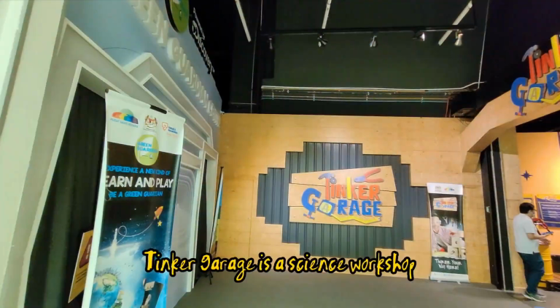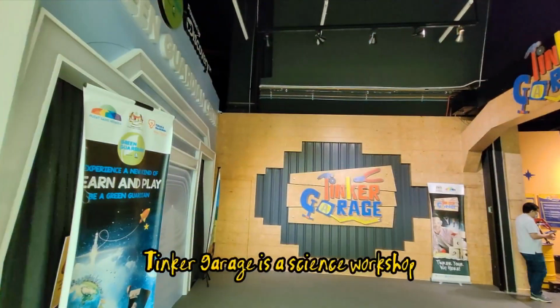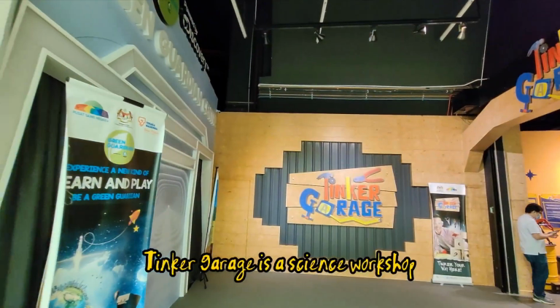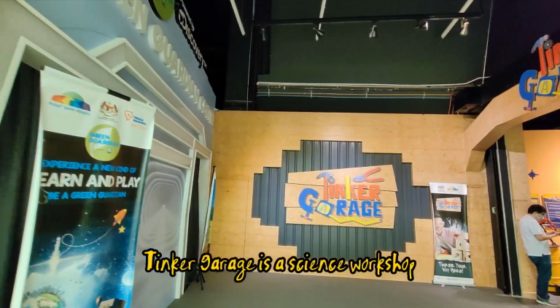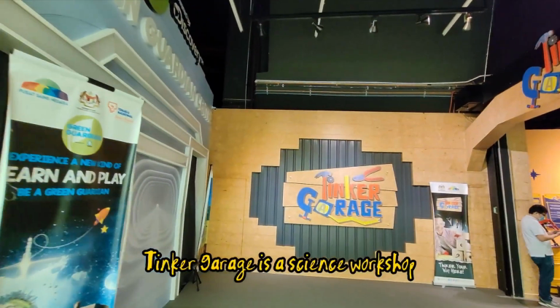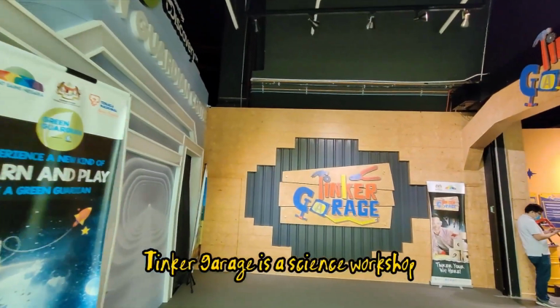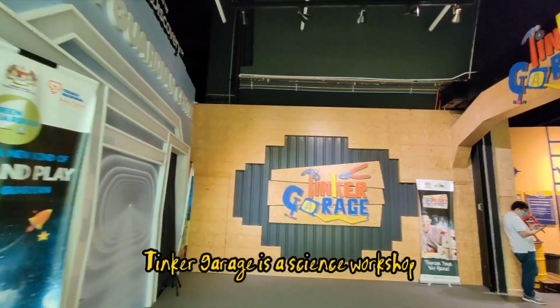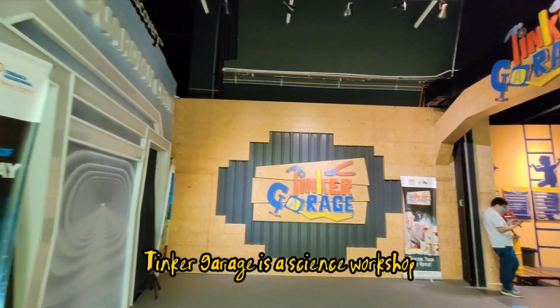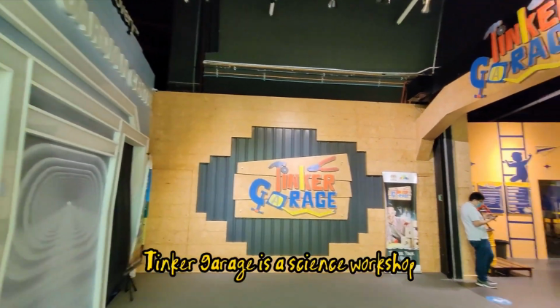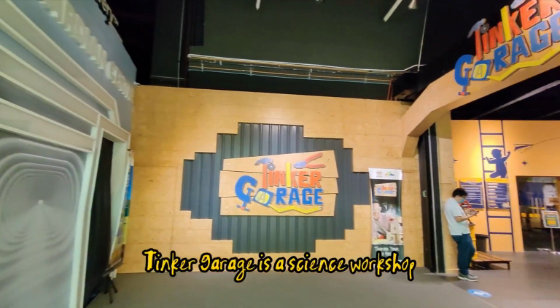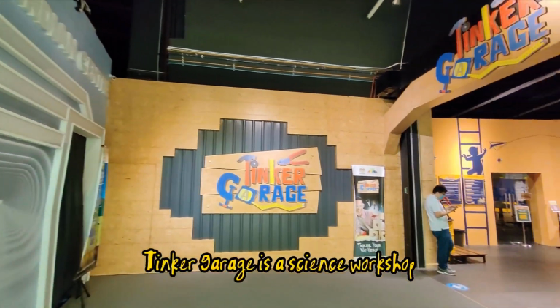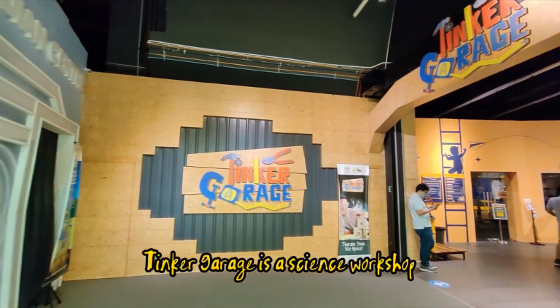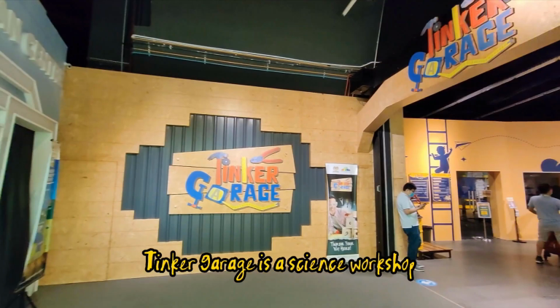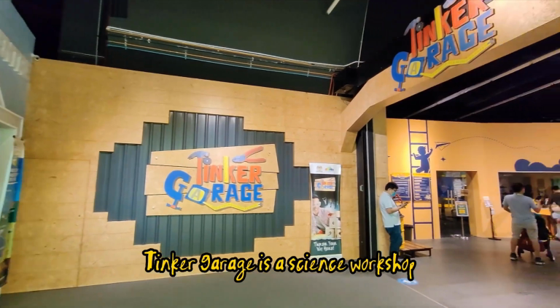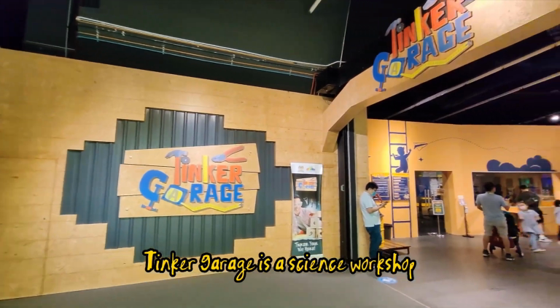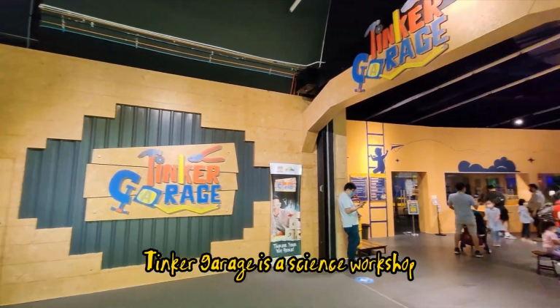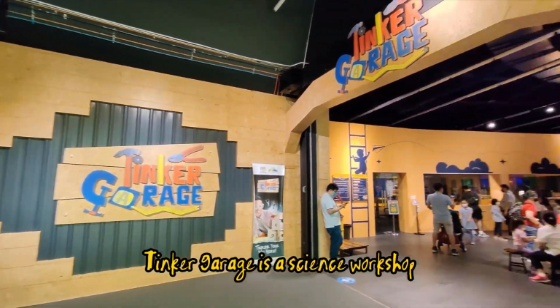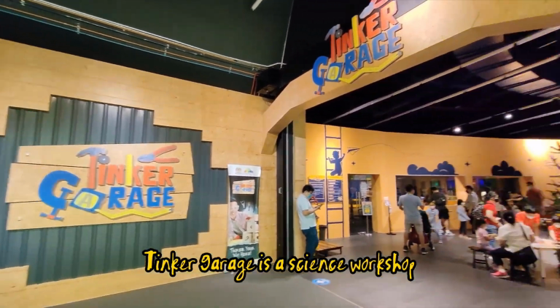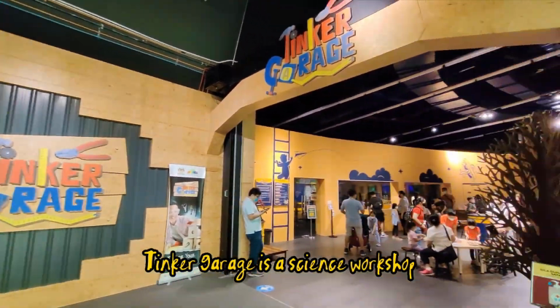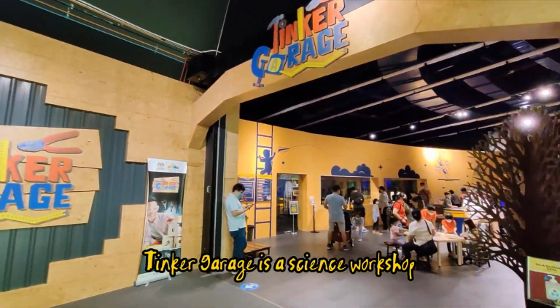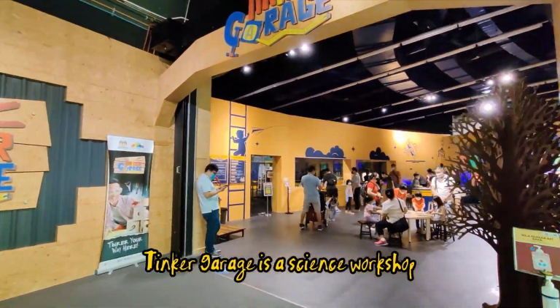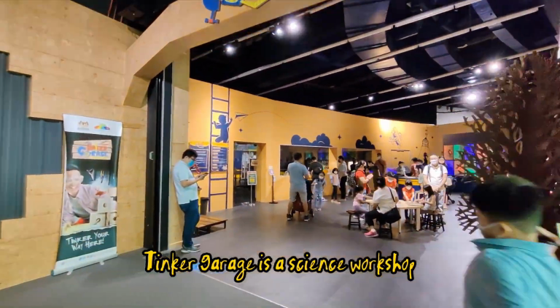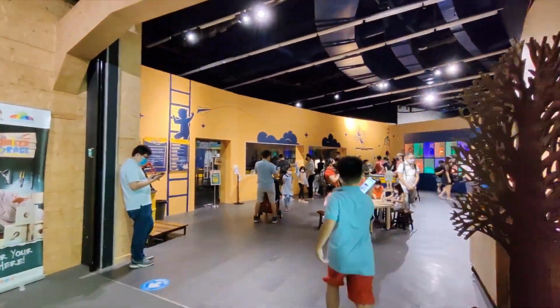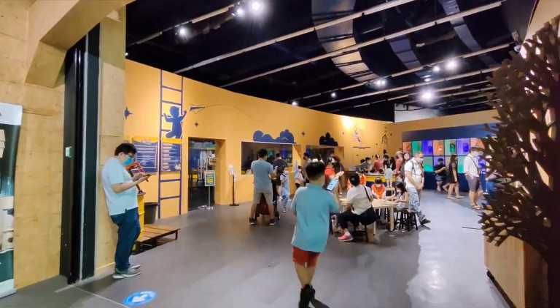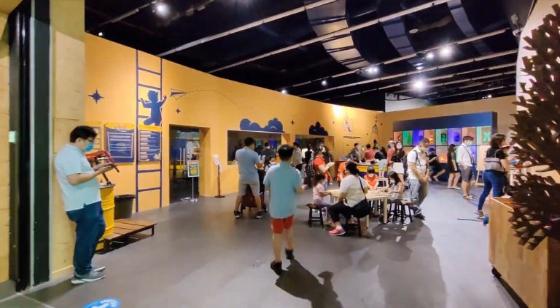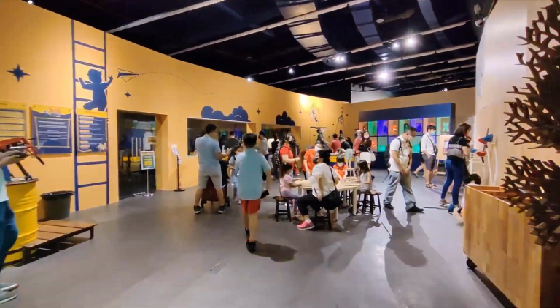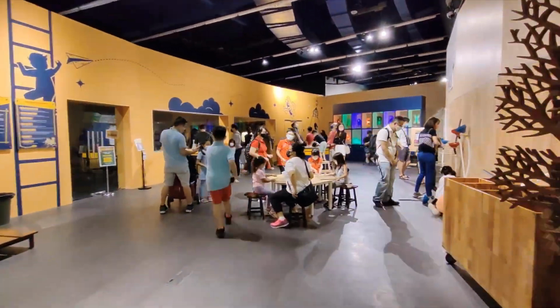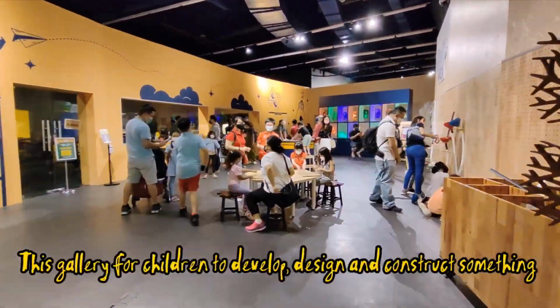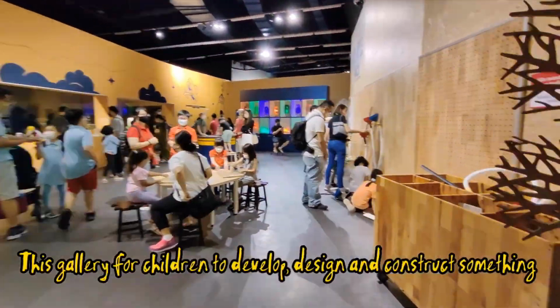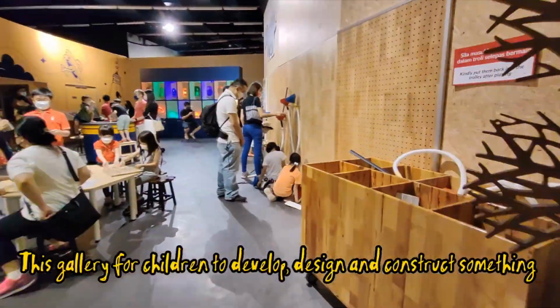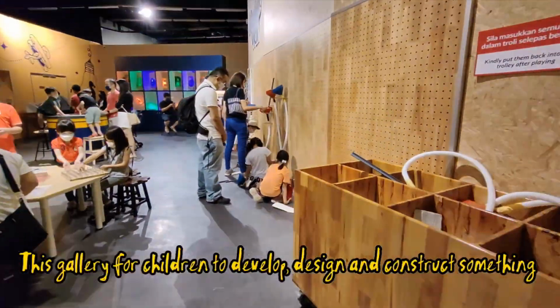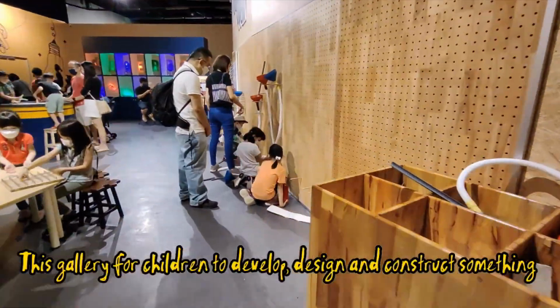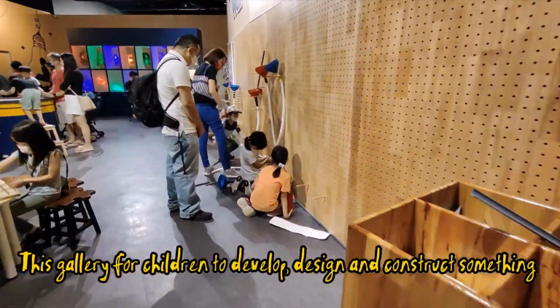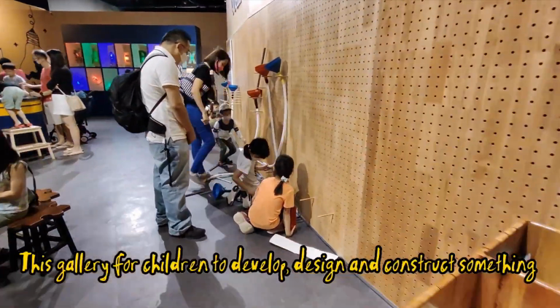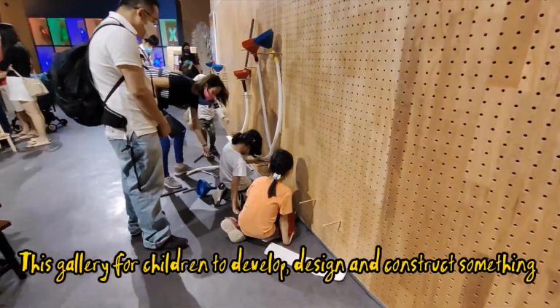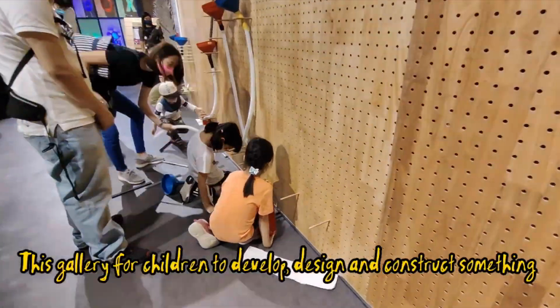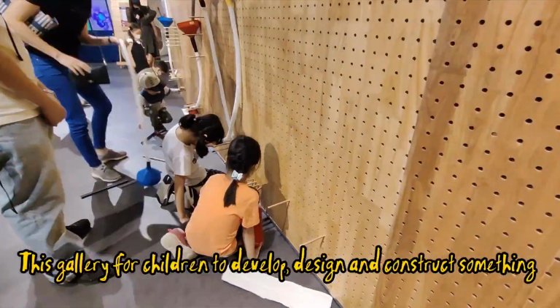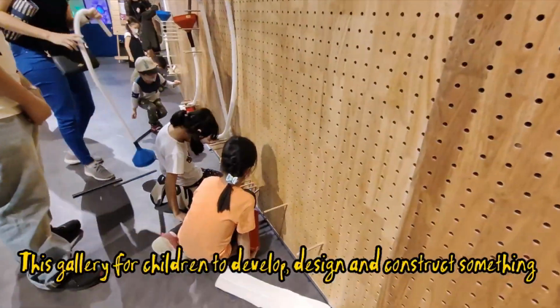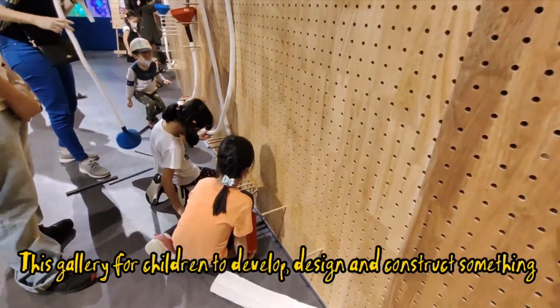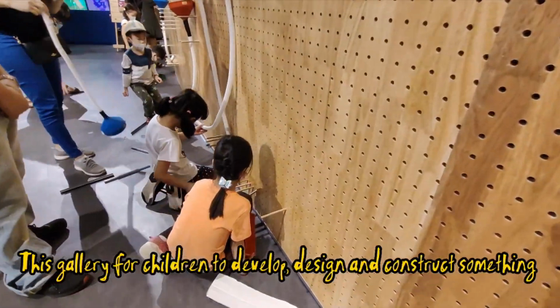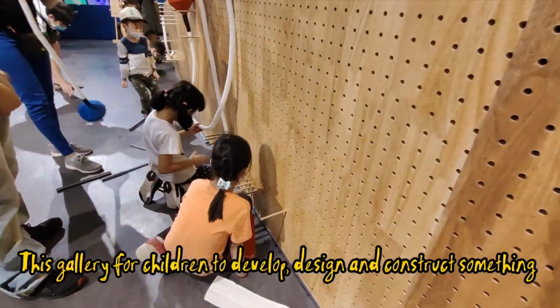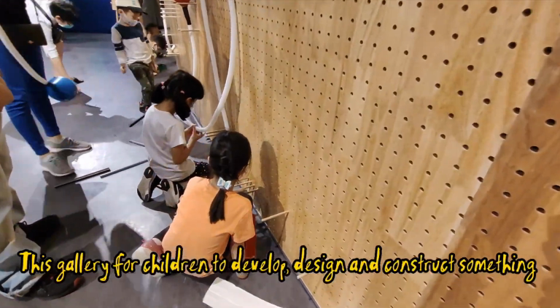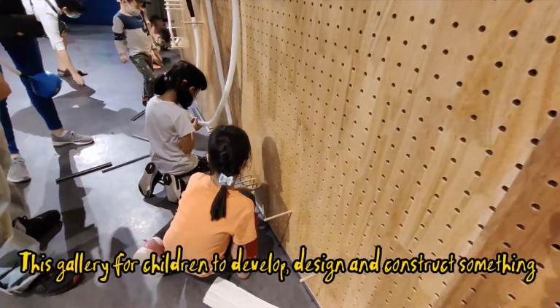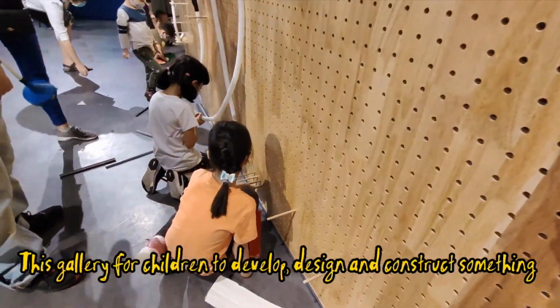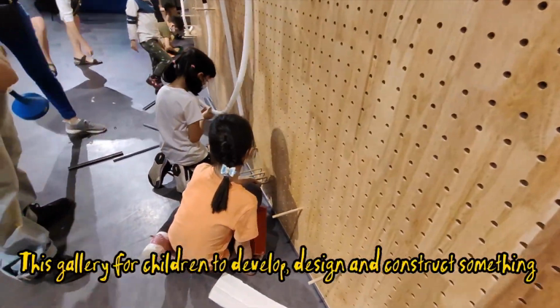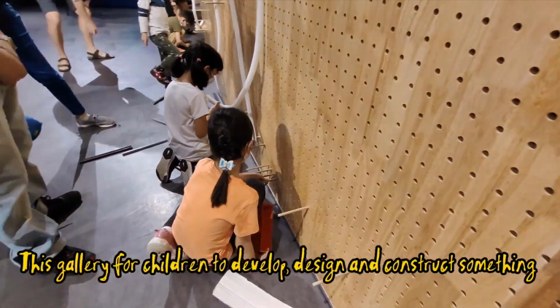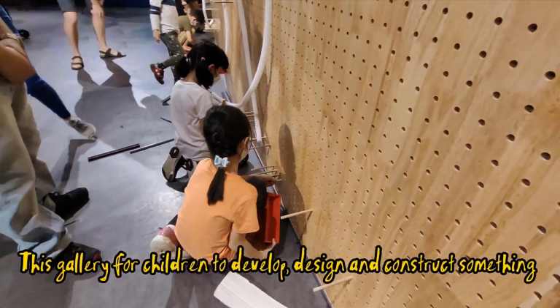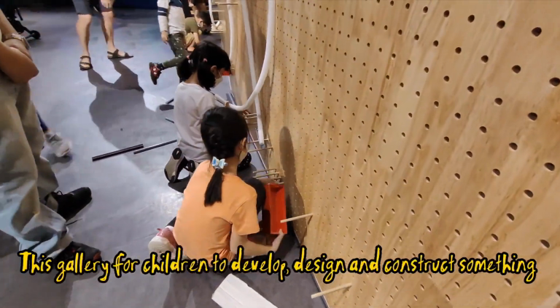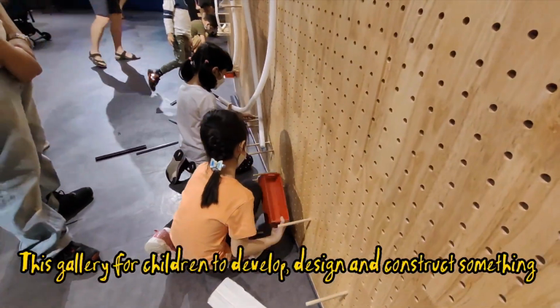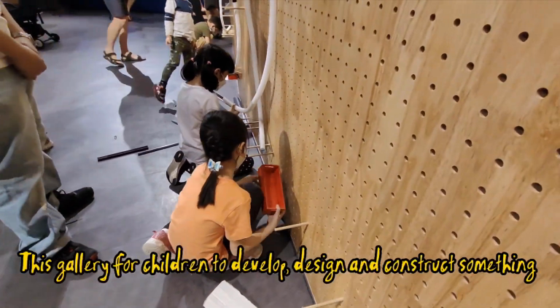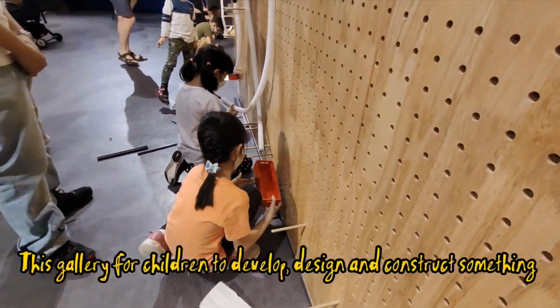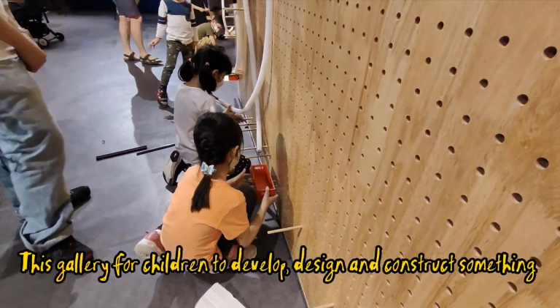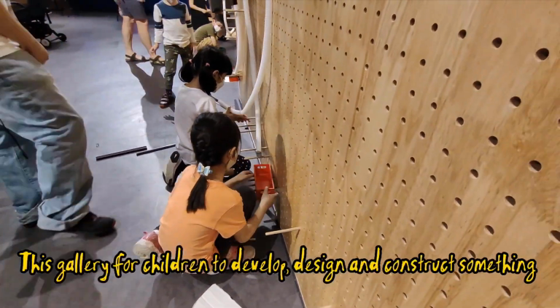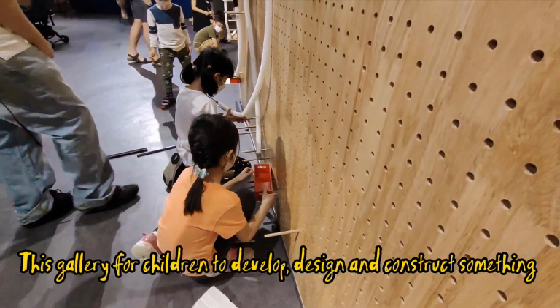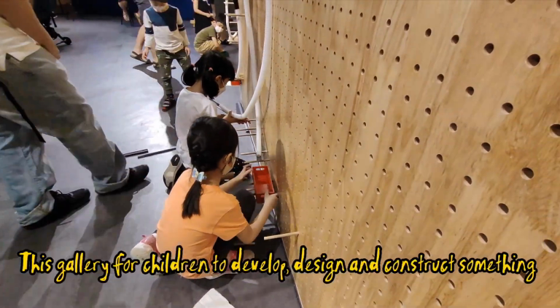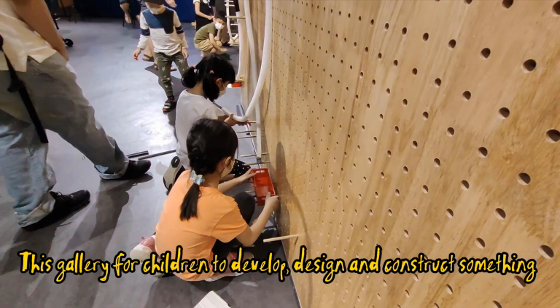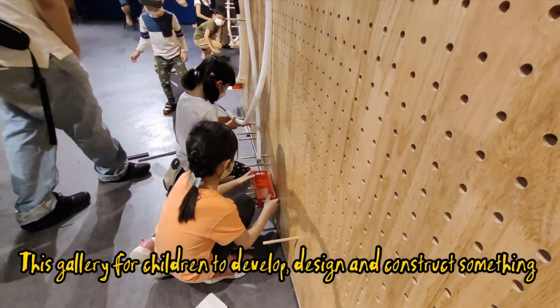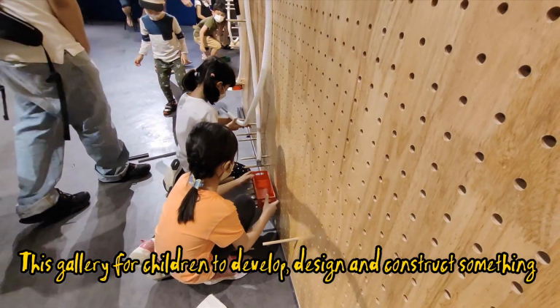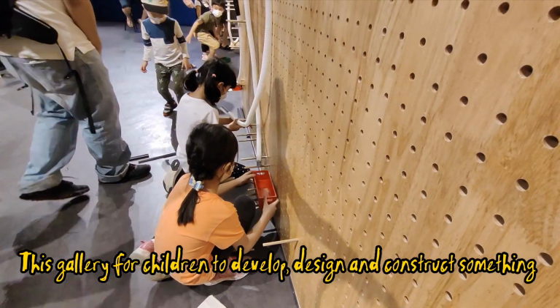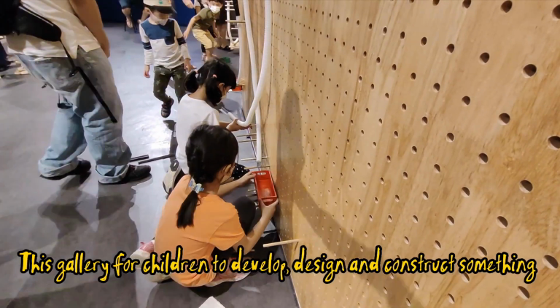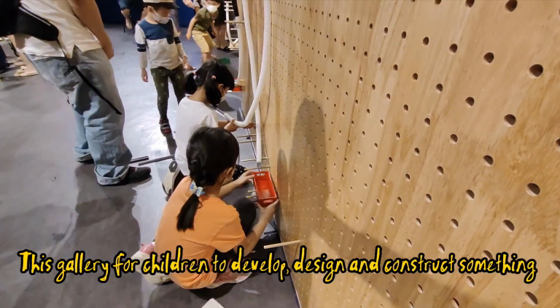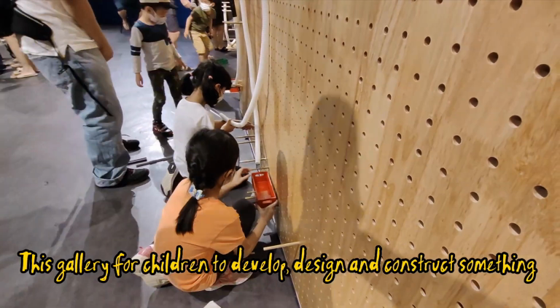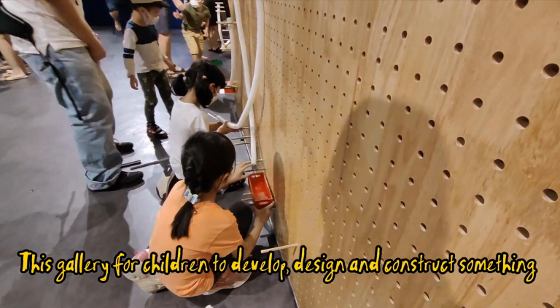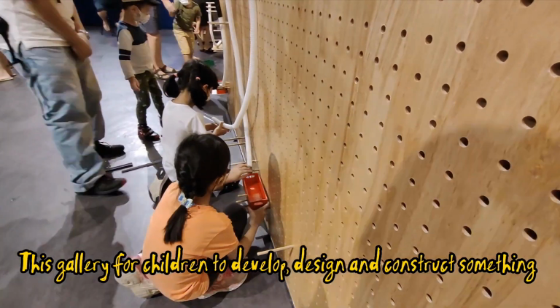Tinker Garage is a science workshop. This gallery is for children to develop, design, and construct something.